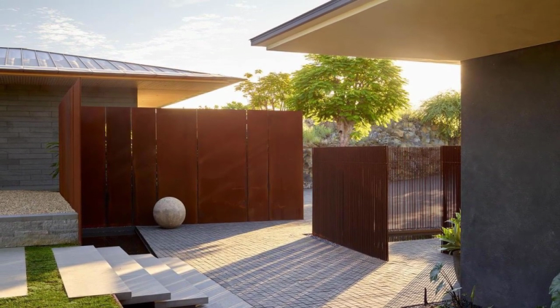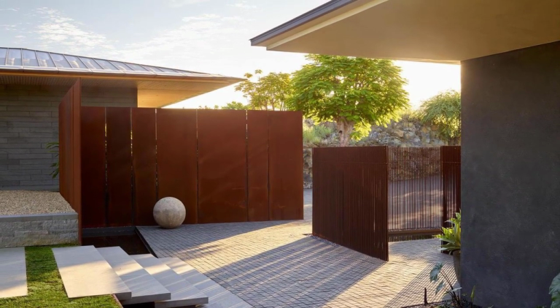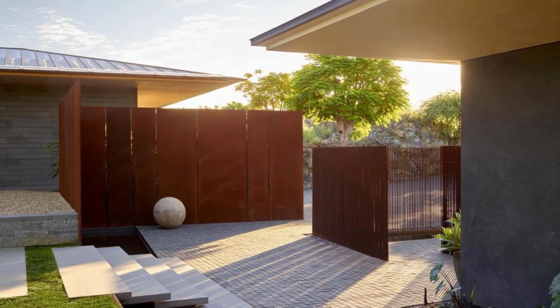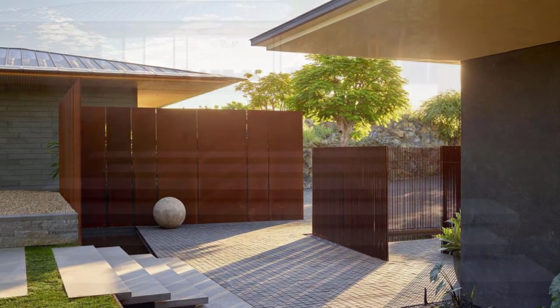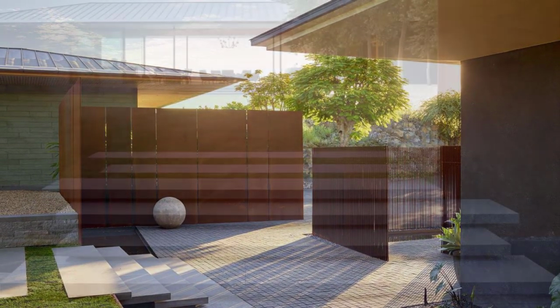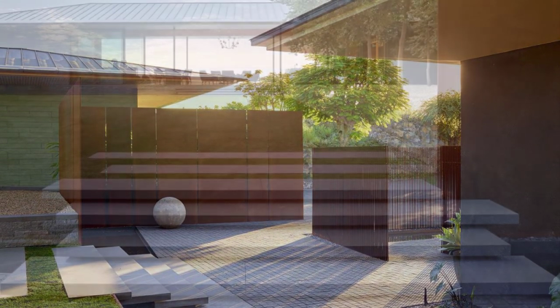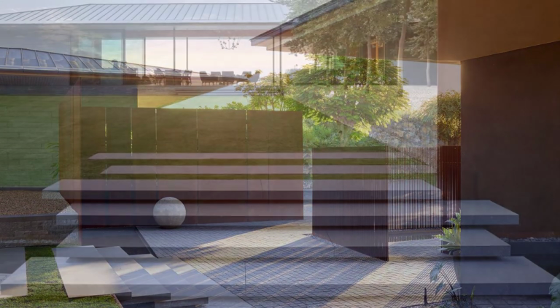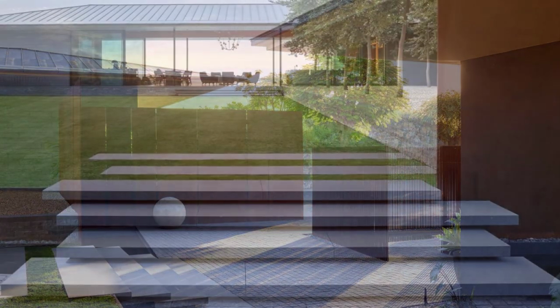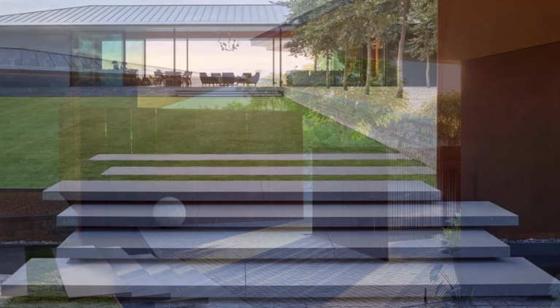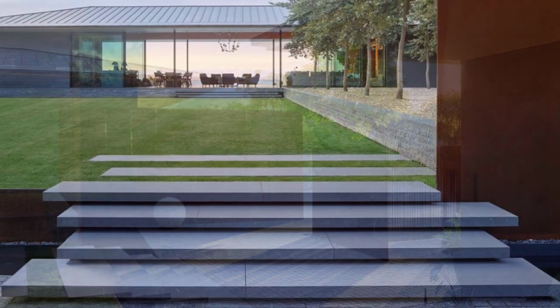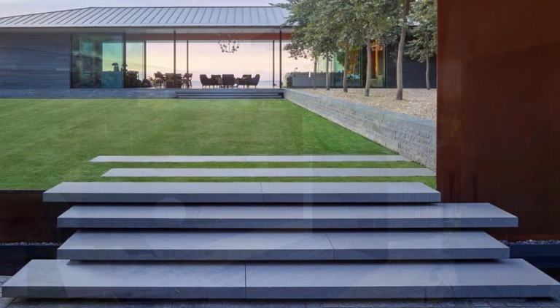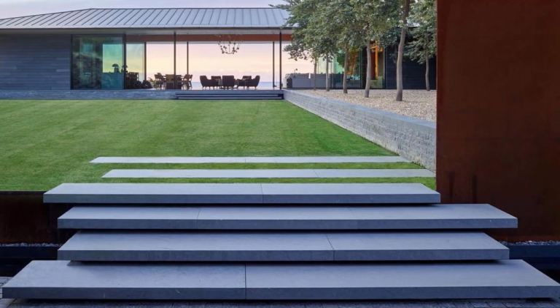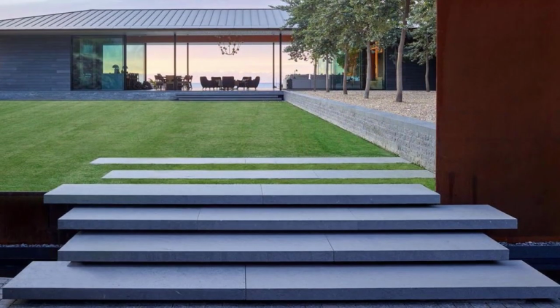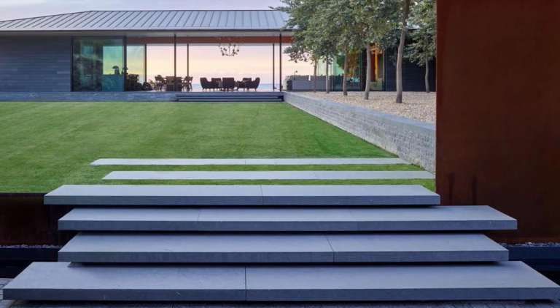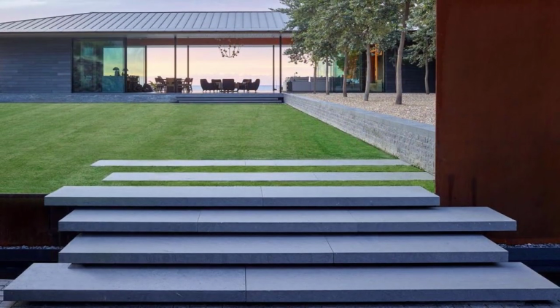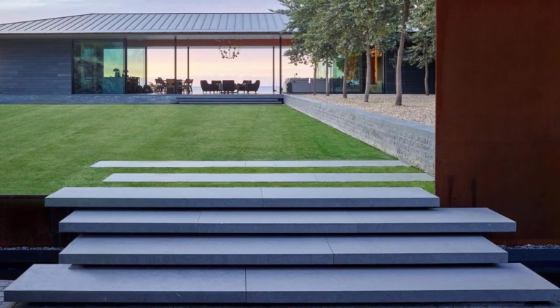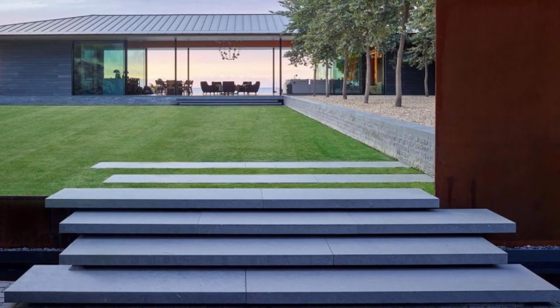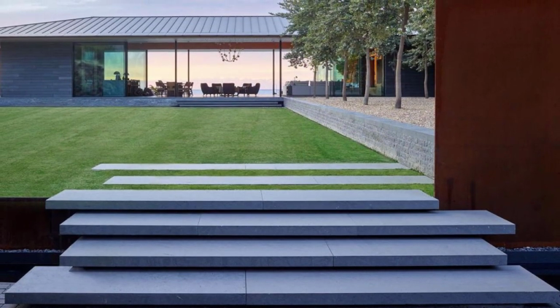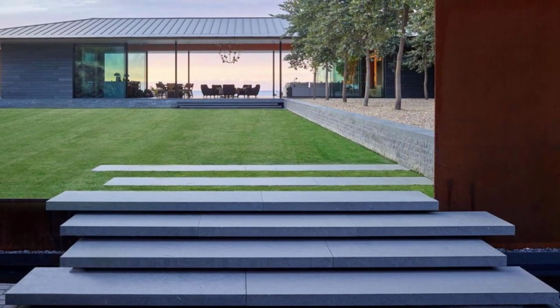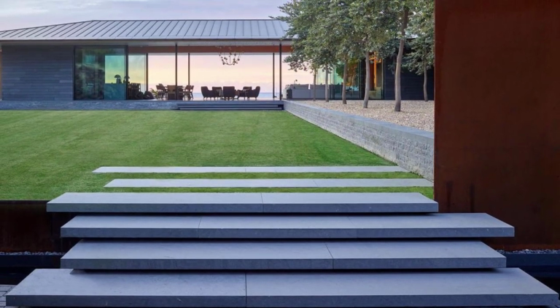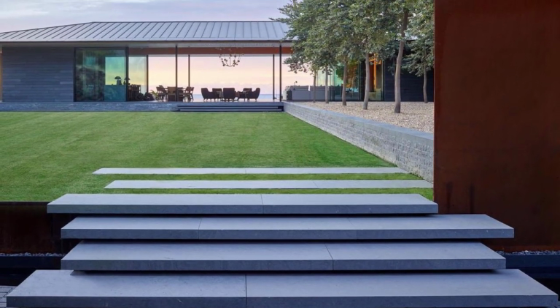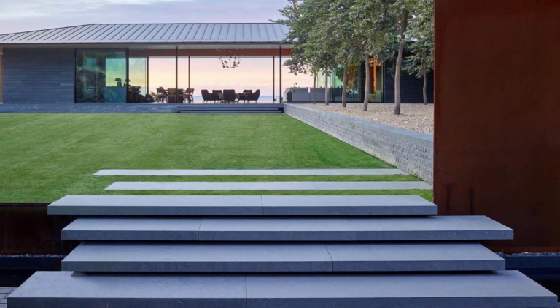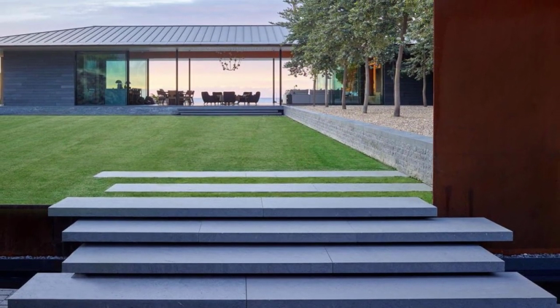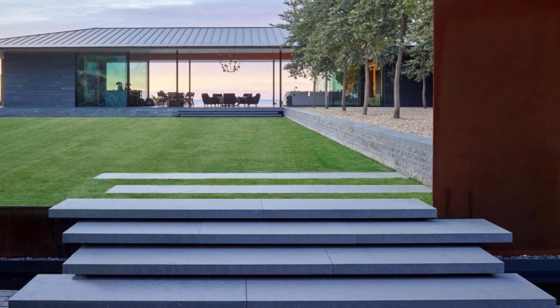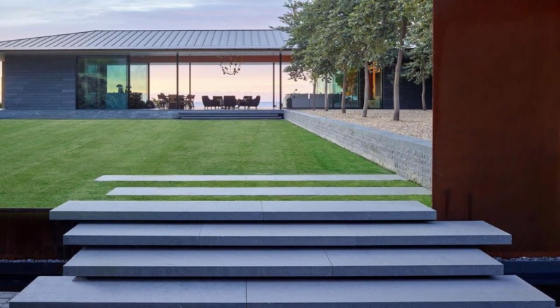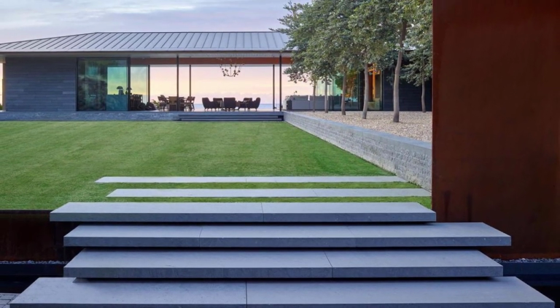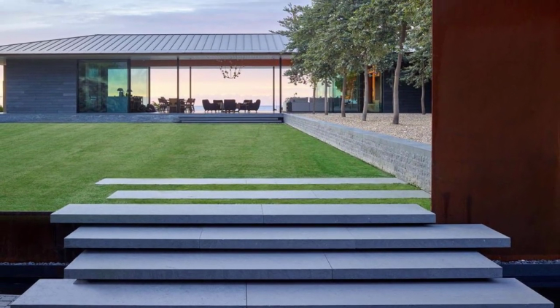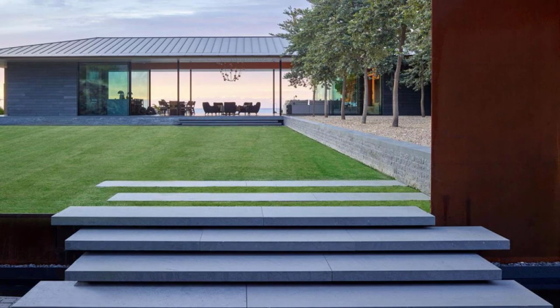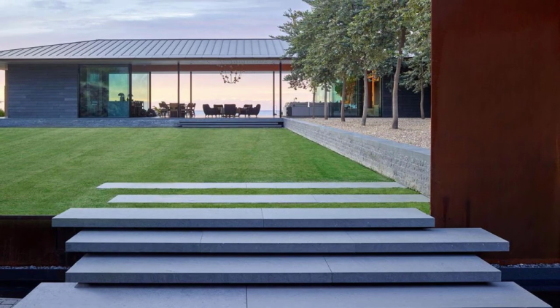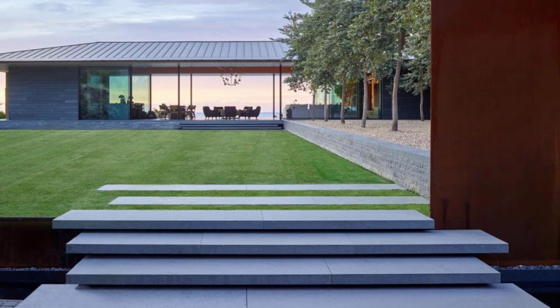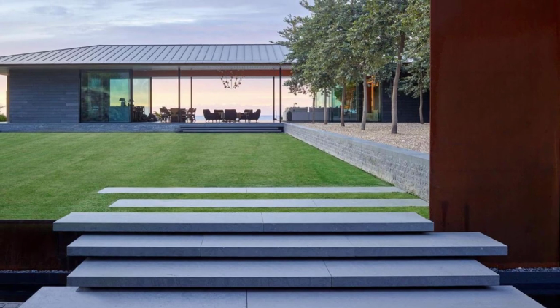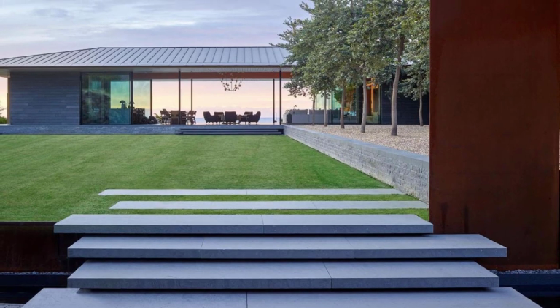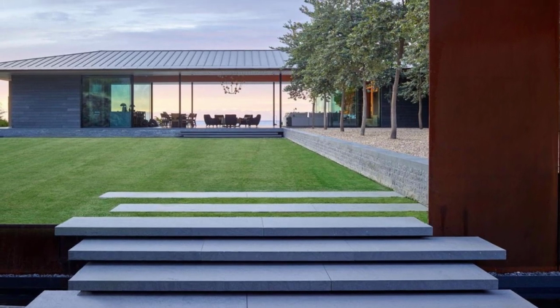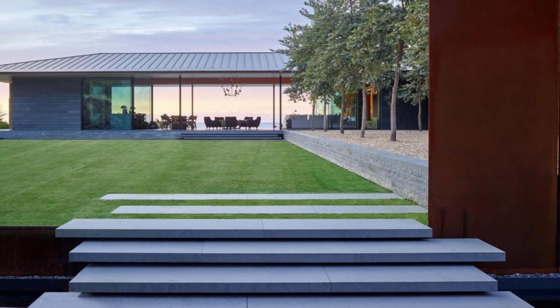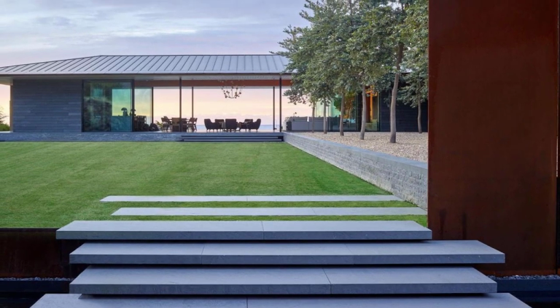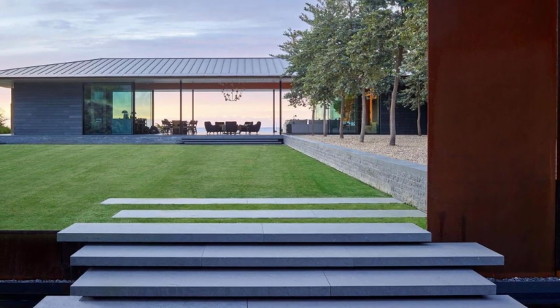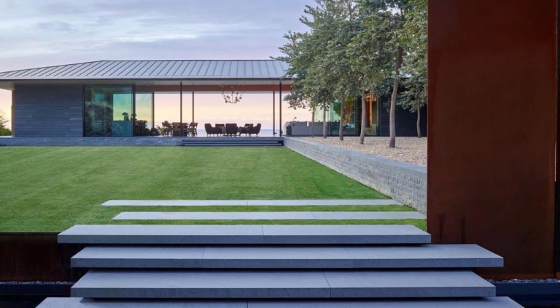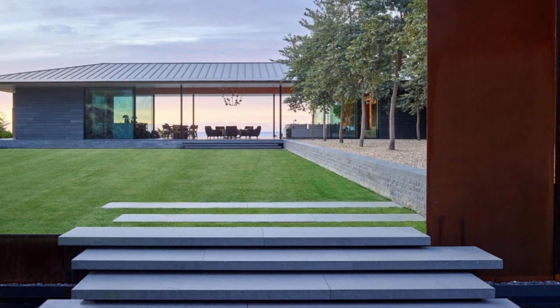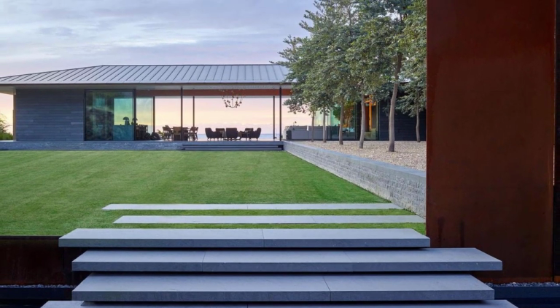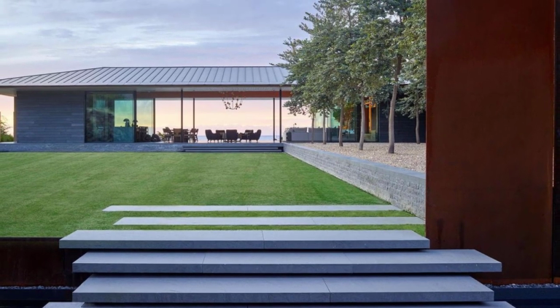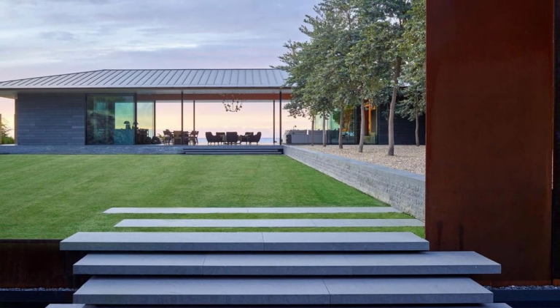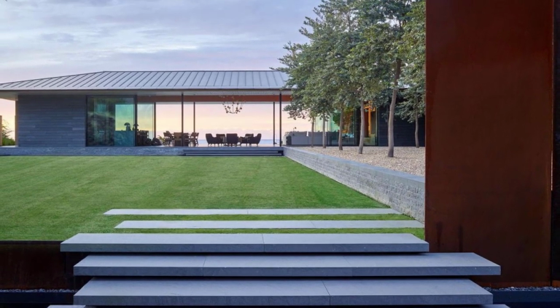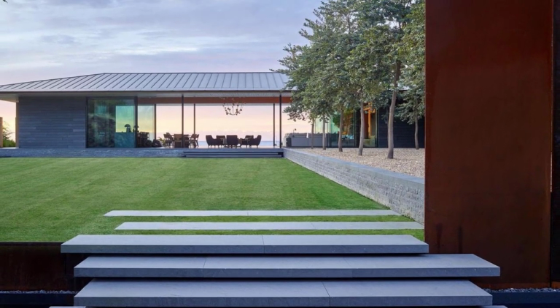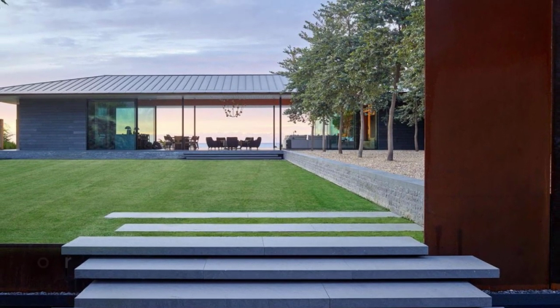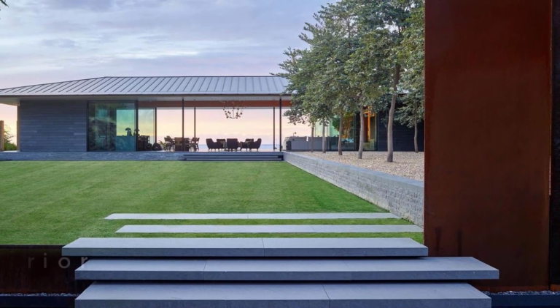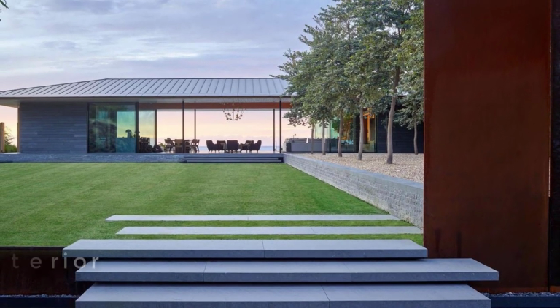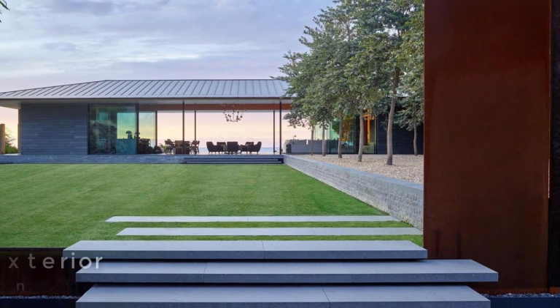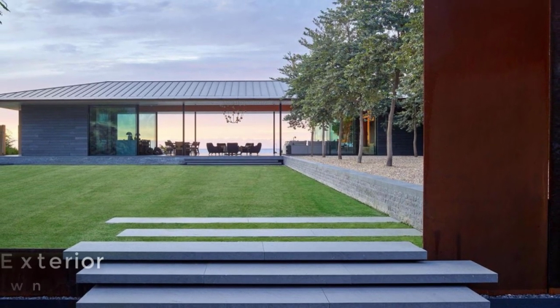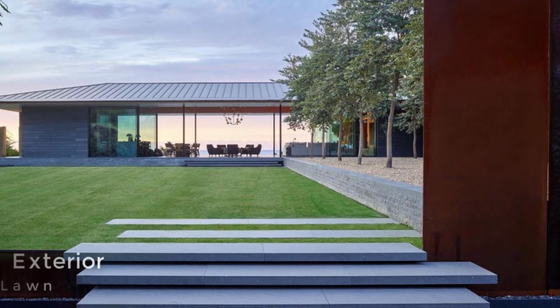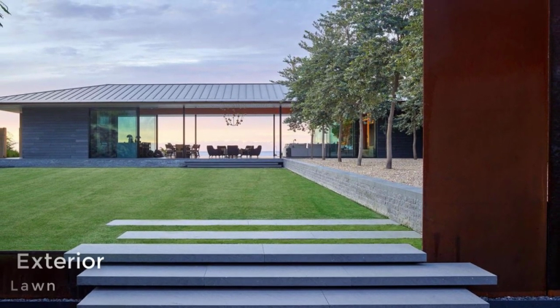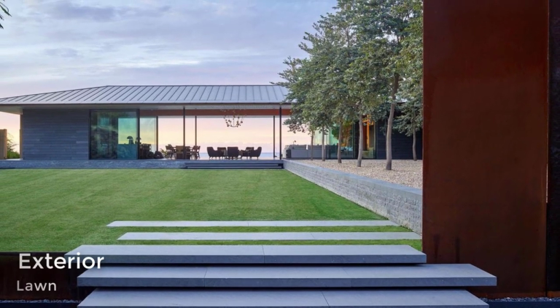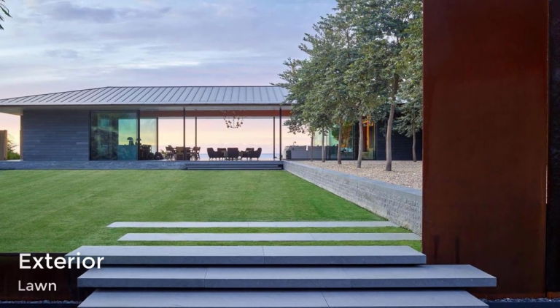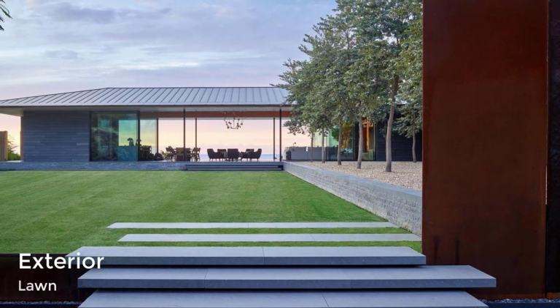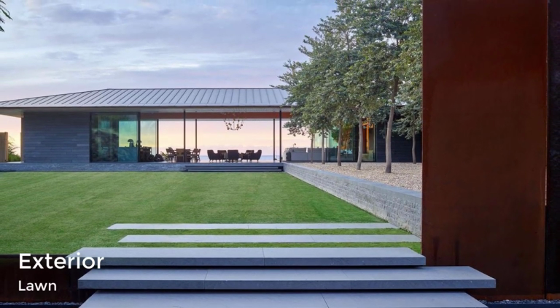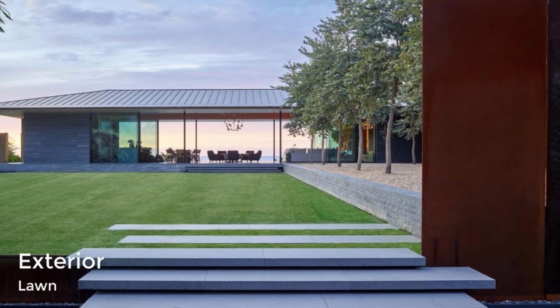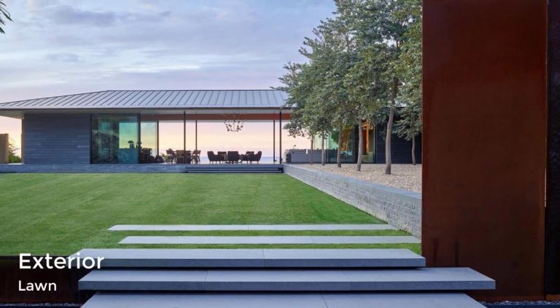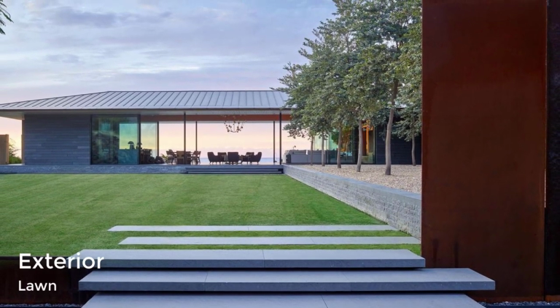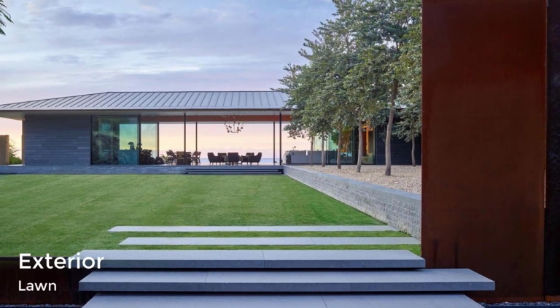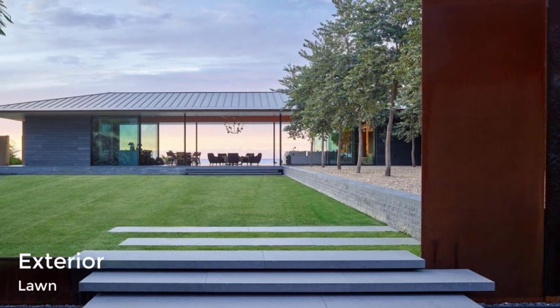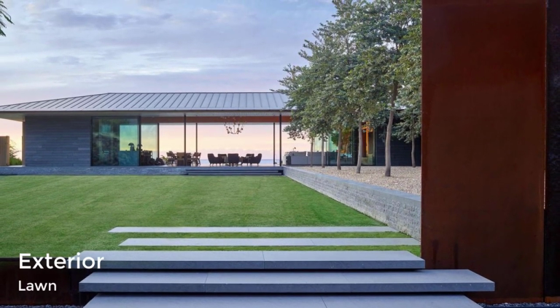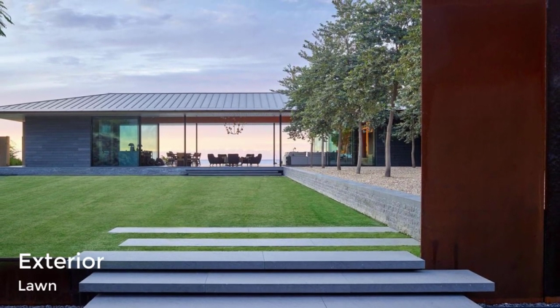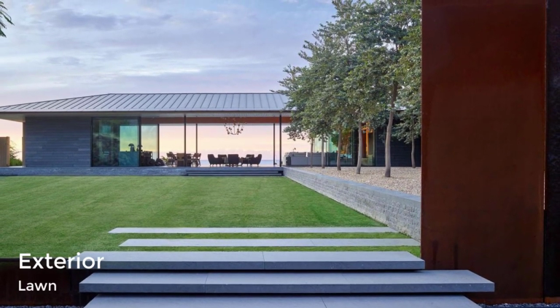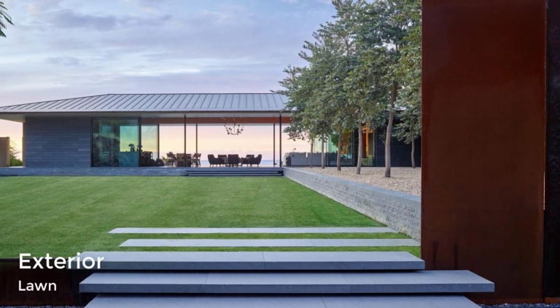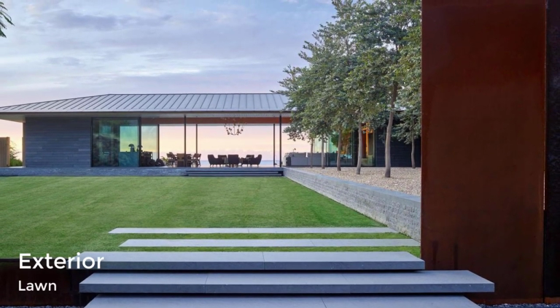Decorative weathered steel panels screen the auto court from the rest of the property and direct guests toward the courtyard and ocean views beyond.